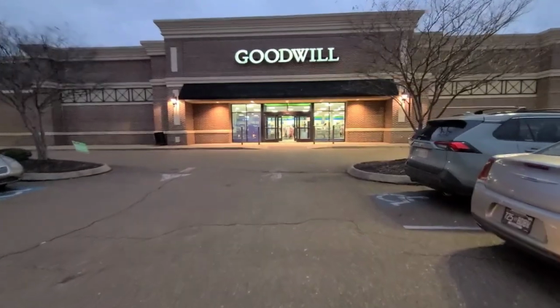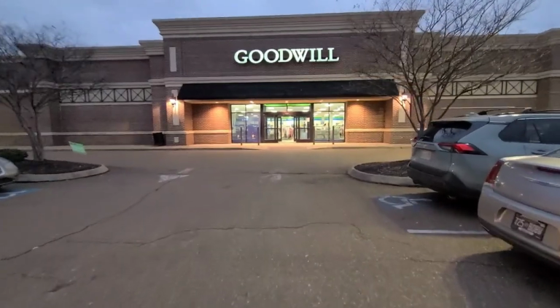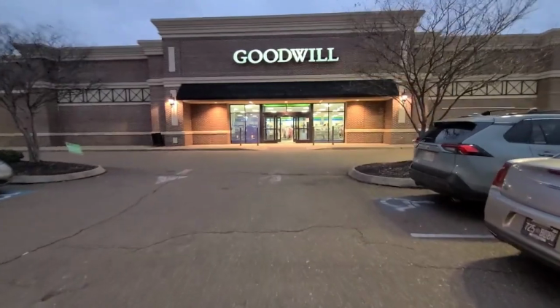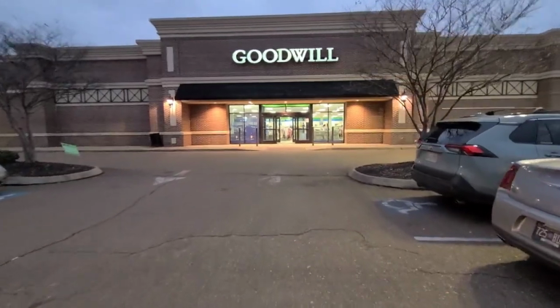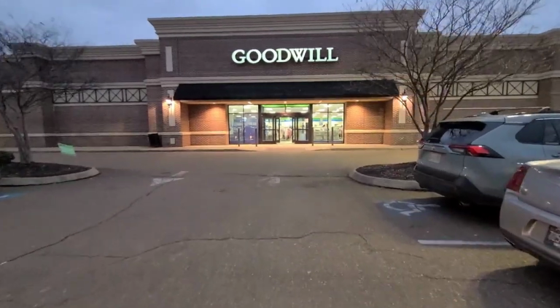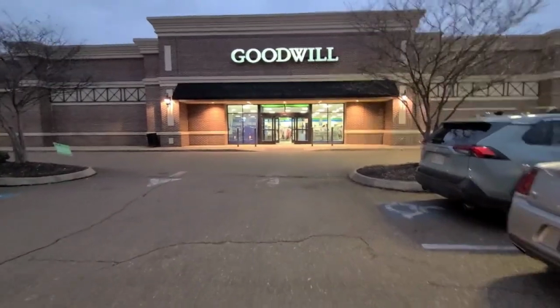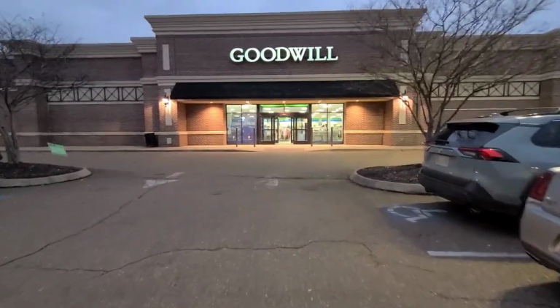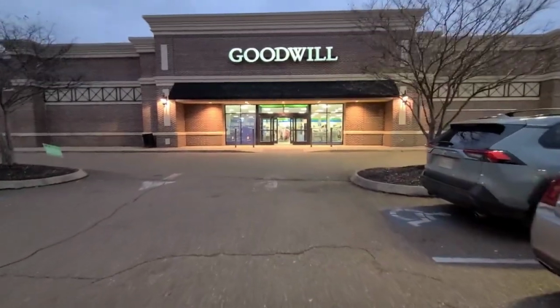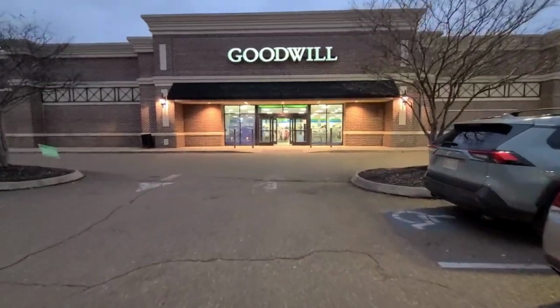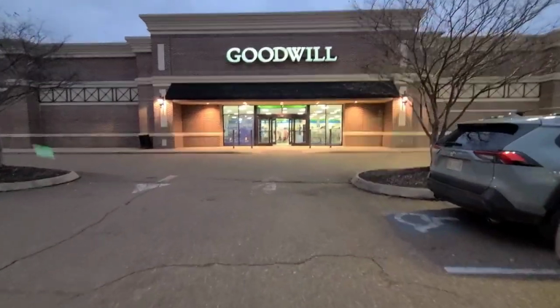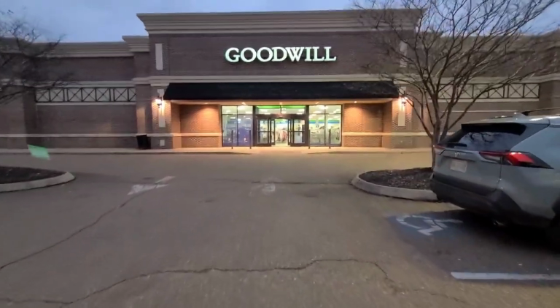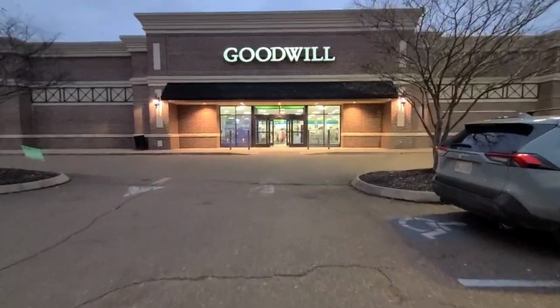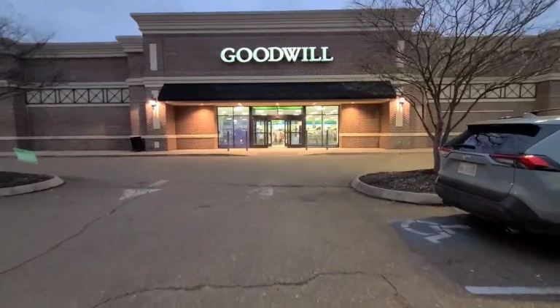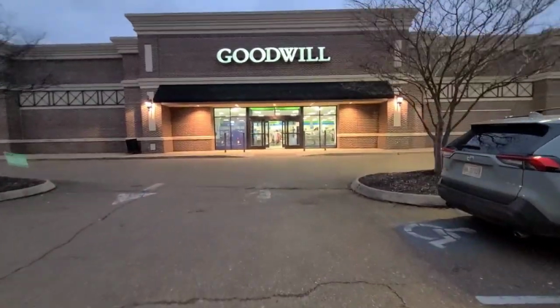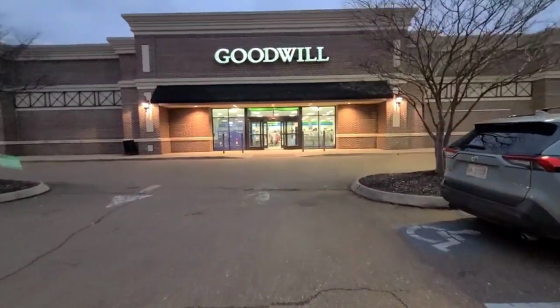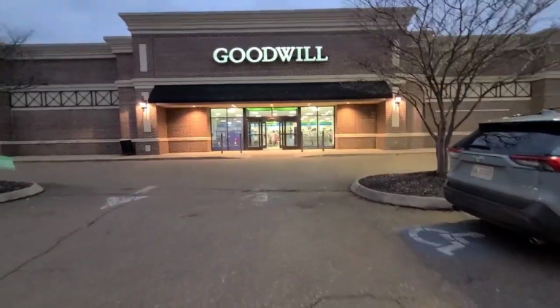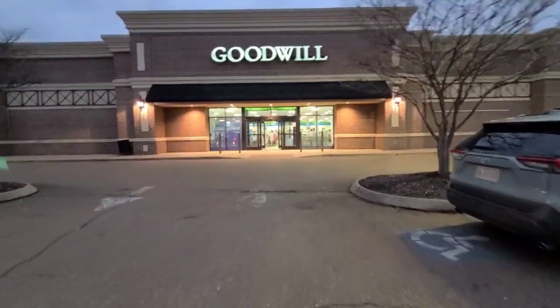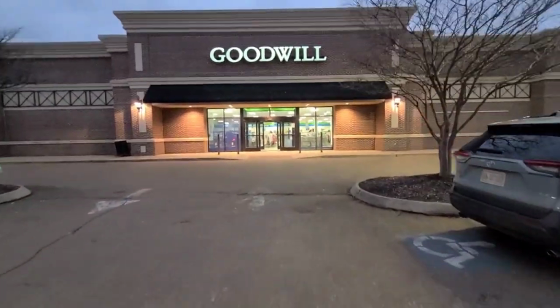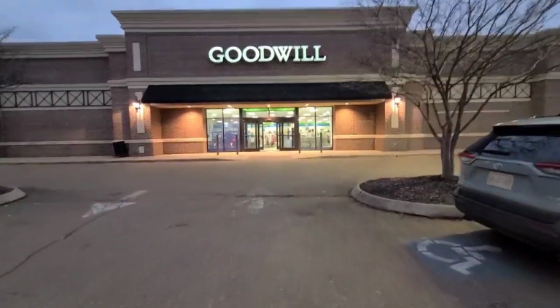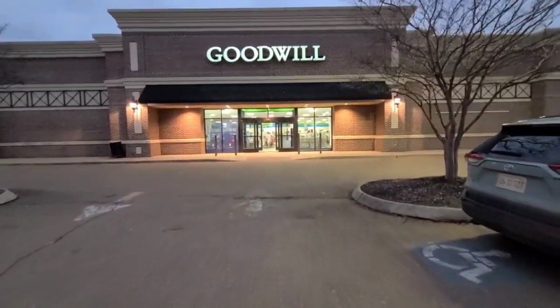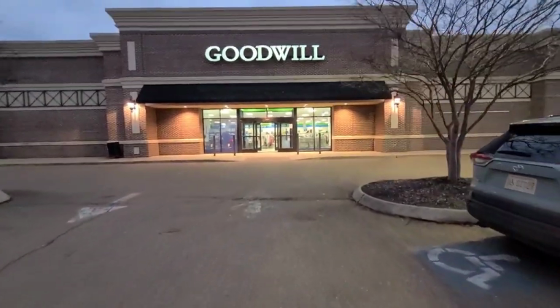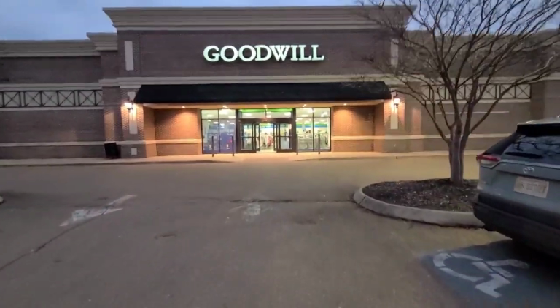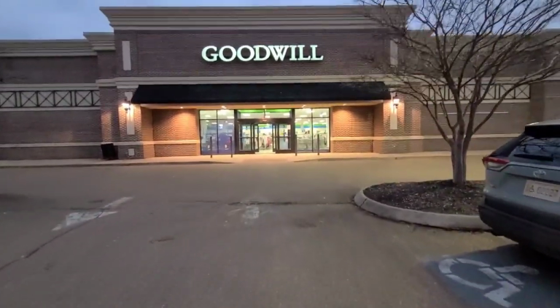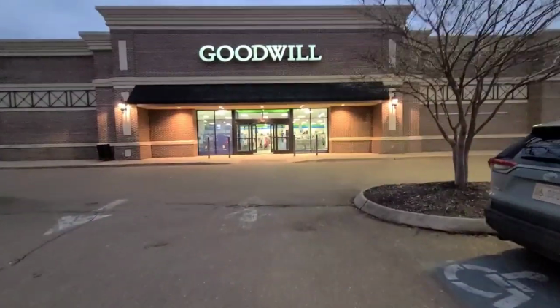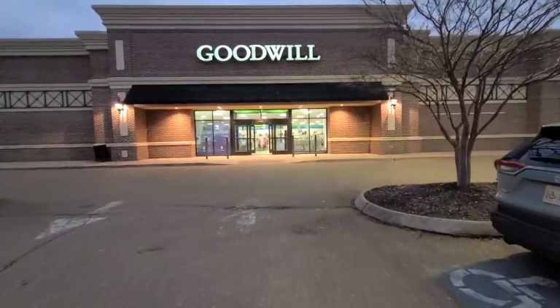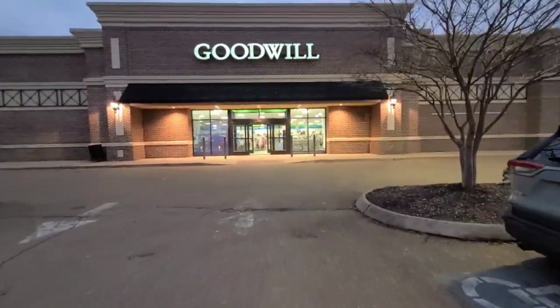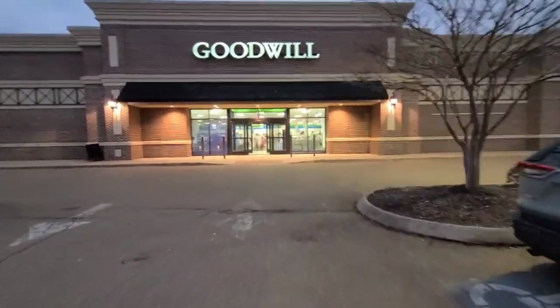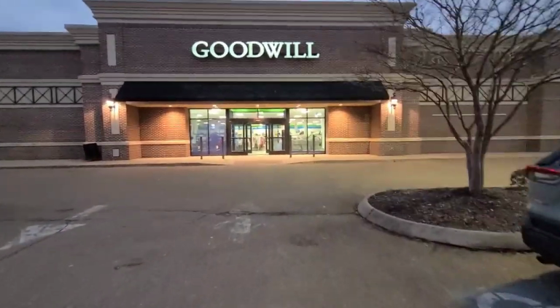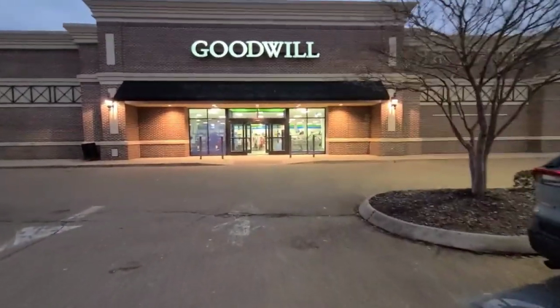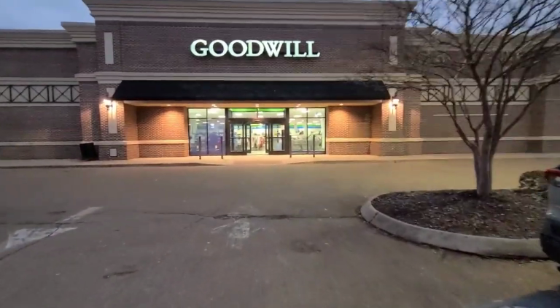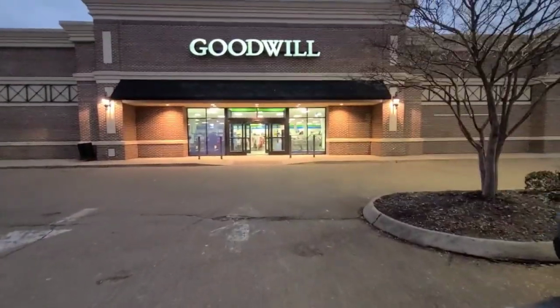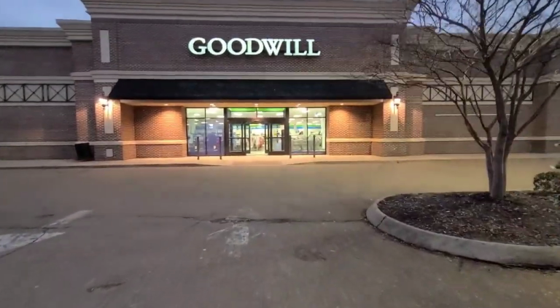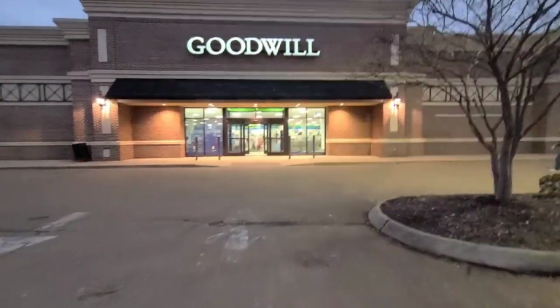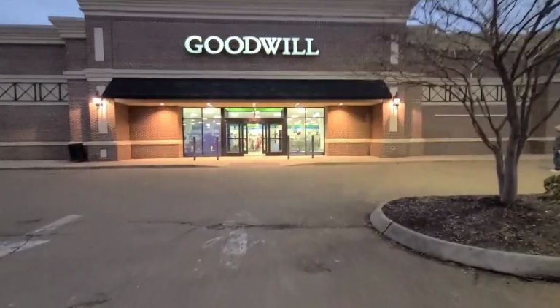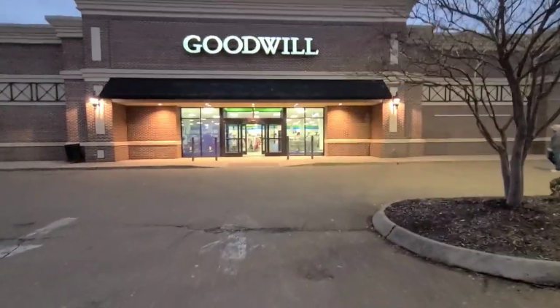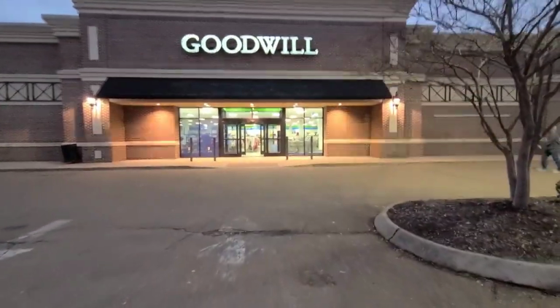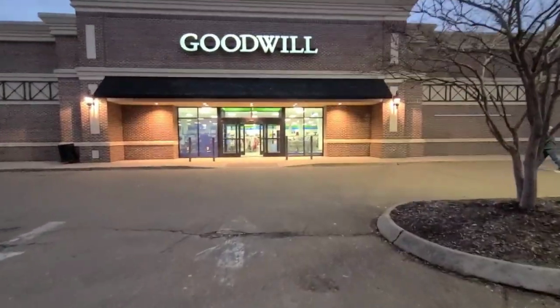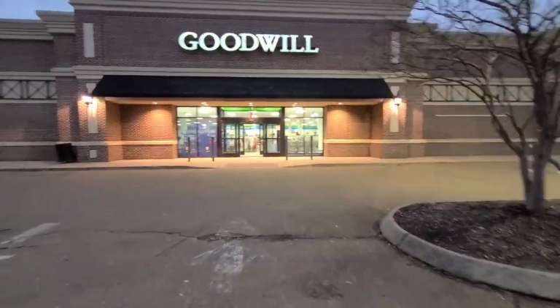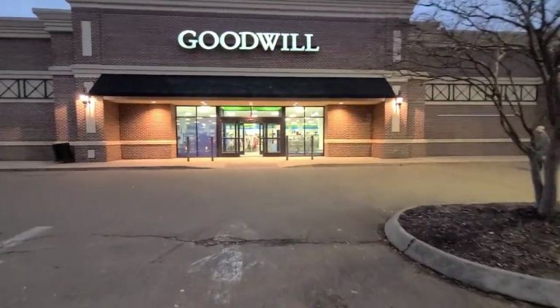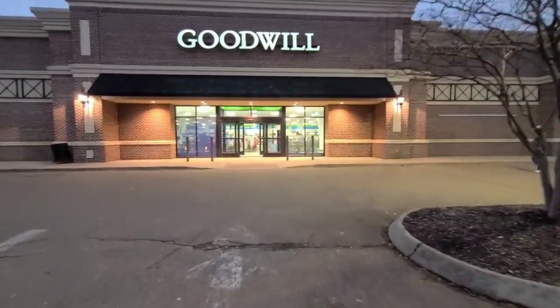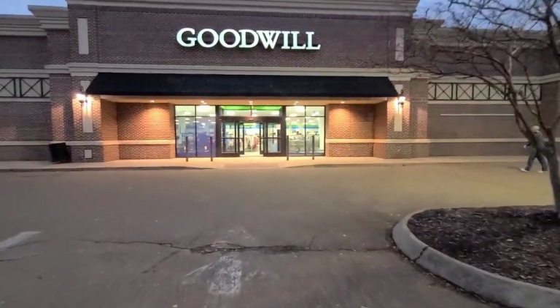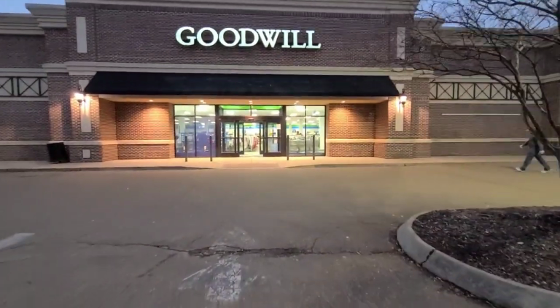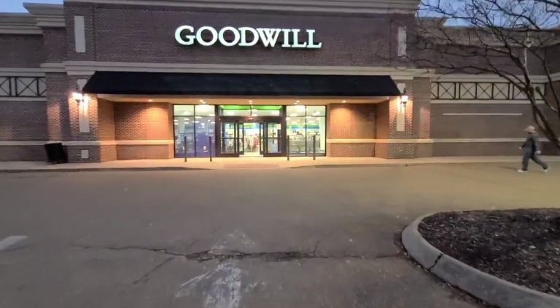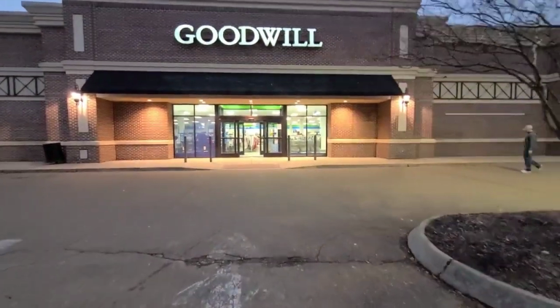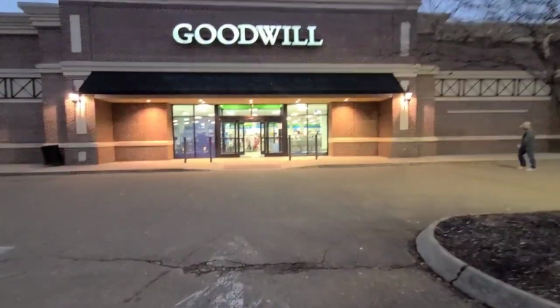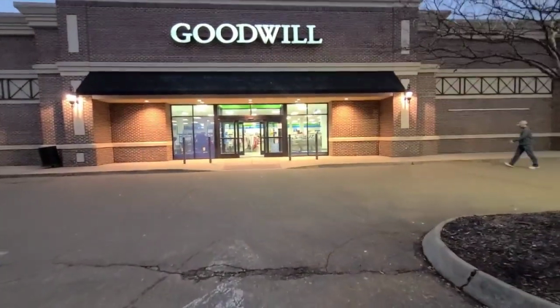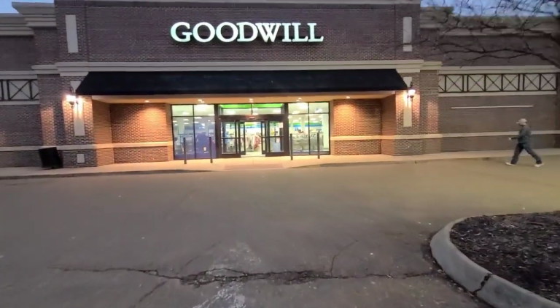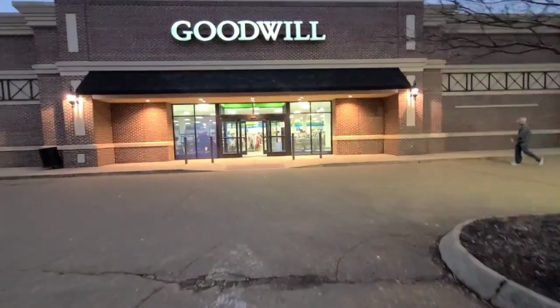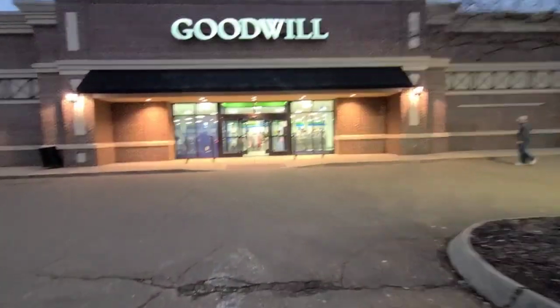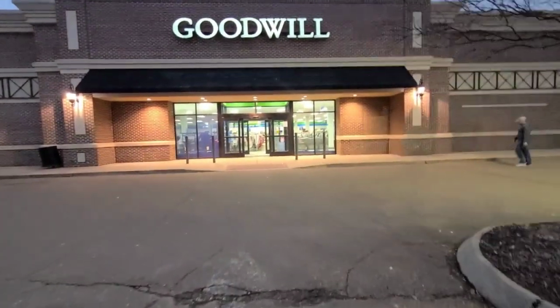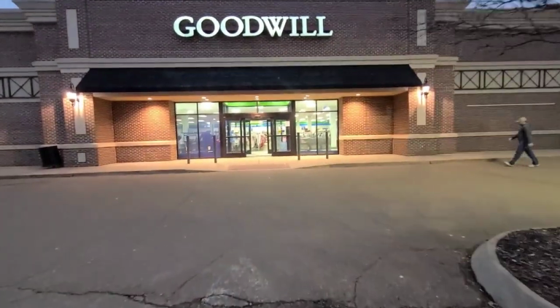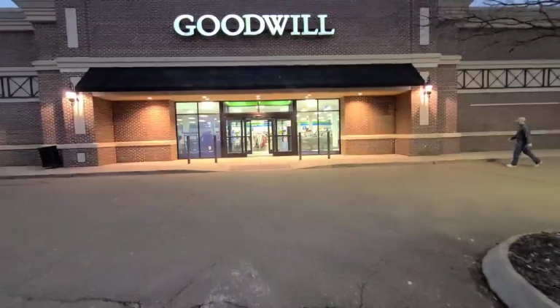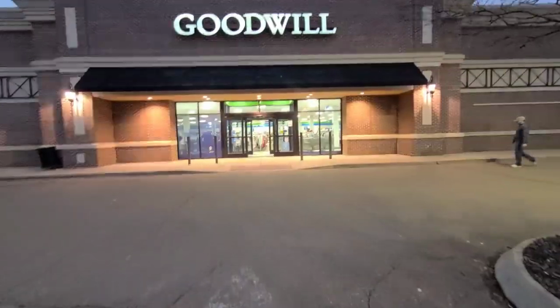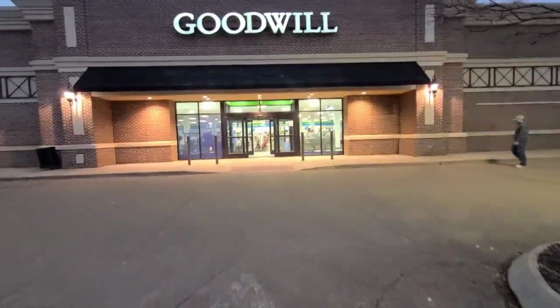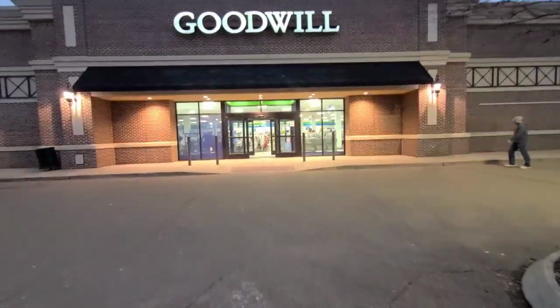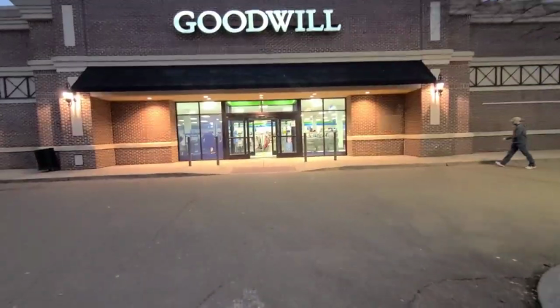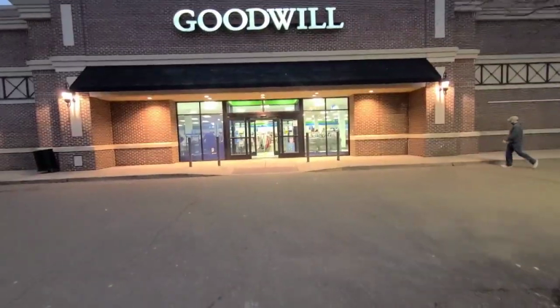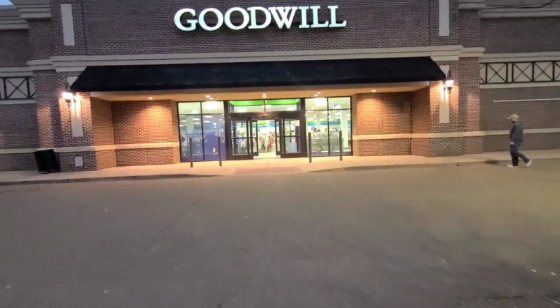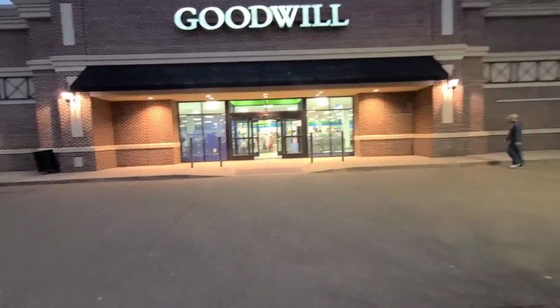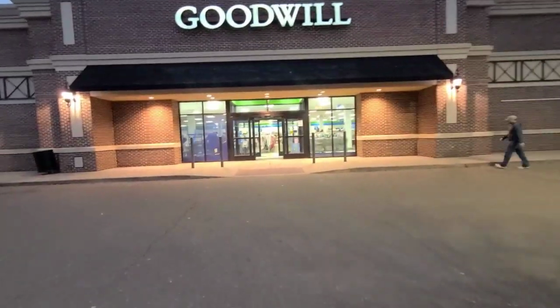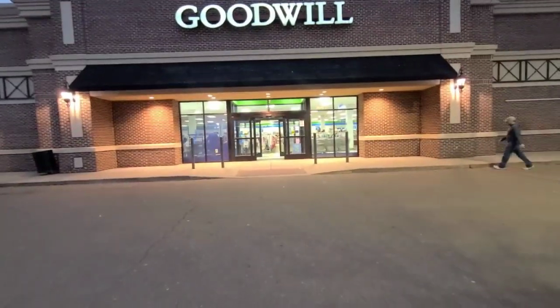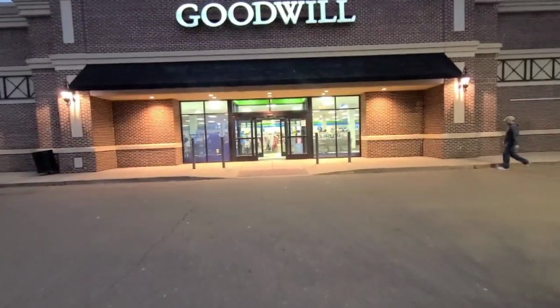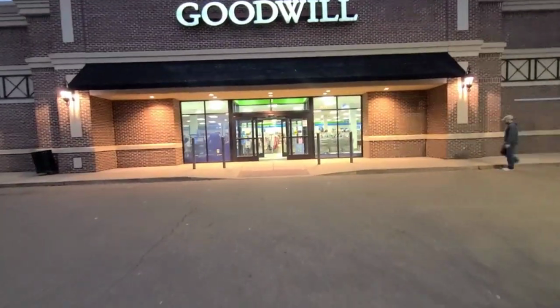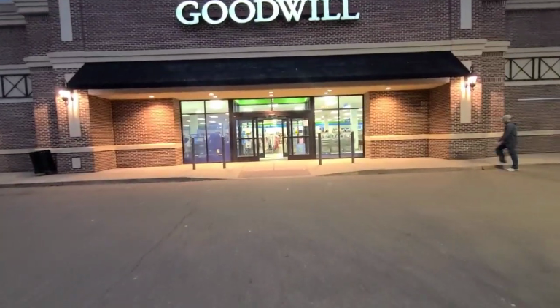Hey guys, let's go thrifting at the regular Goodwill and see if they have any treasures to bring home.